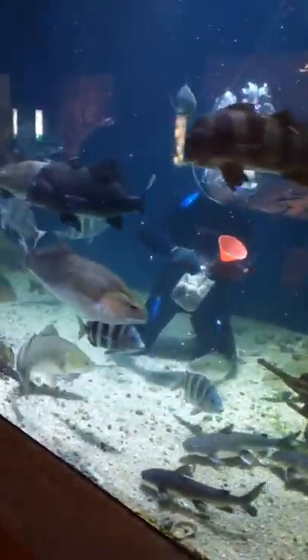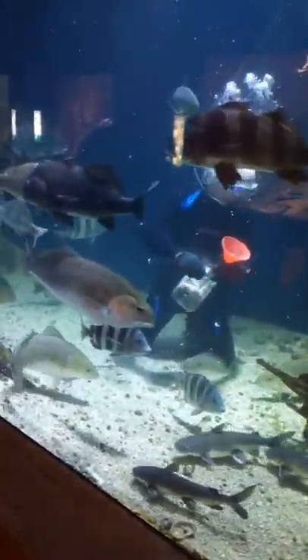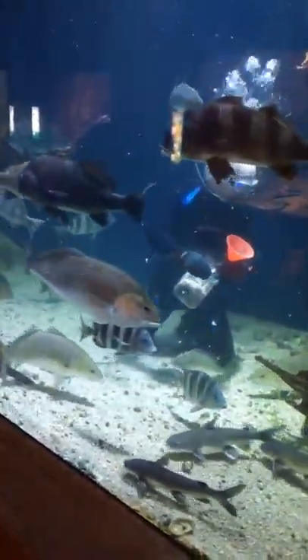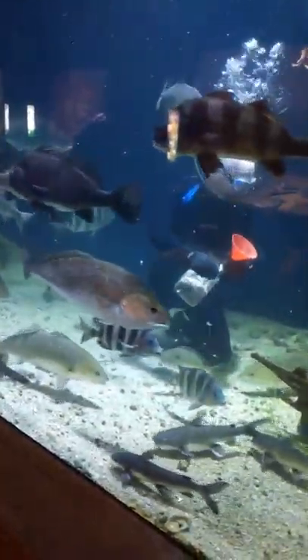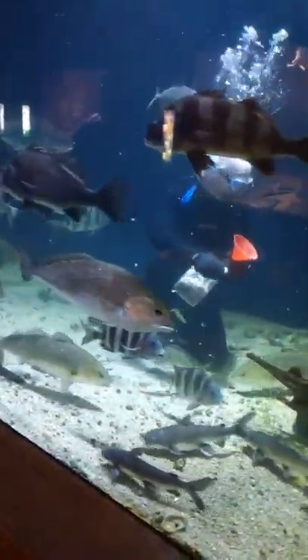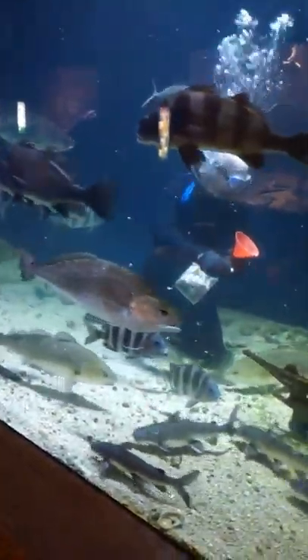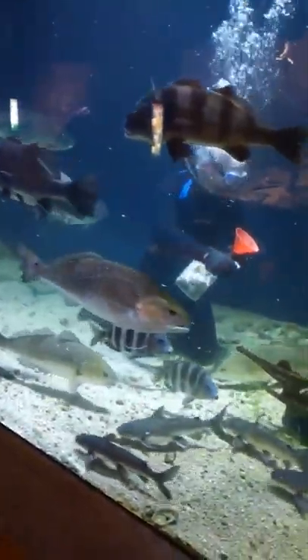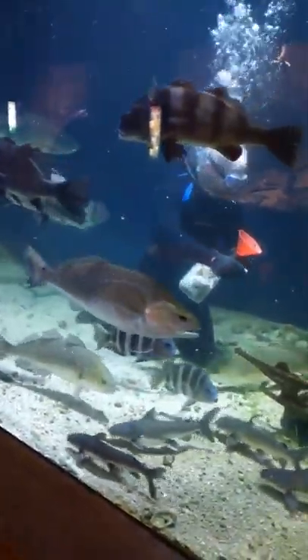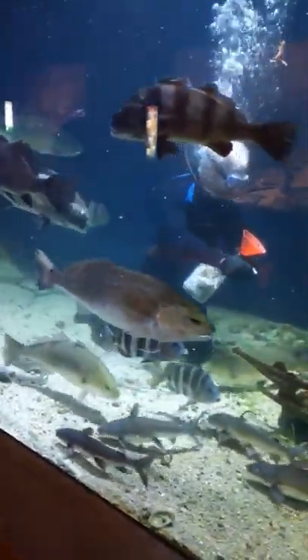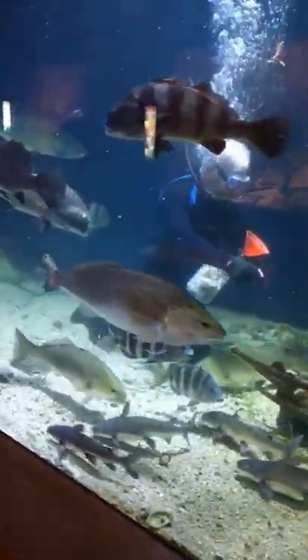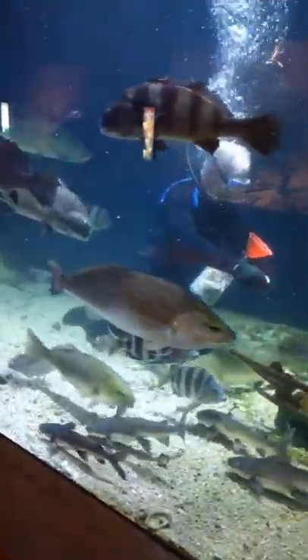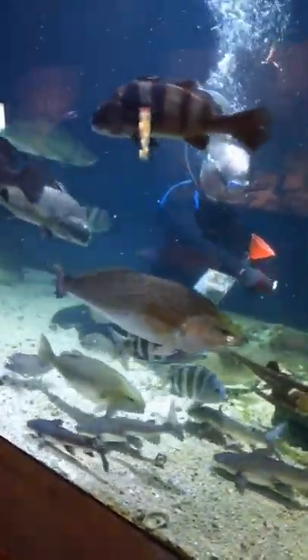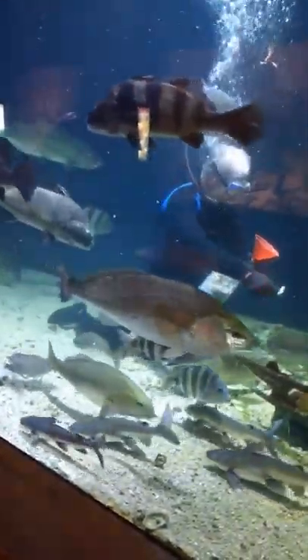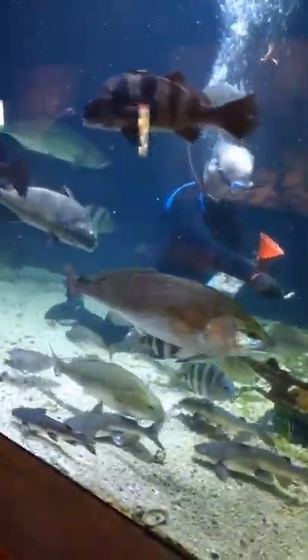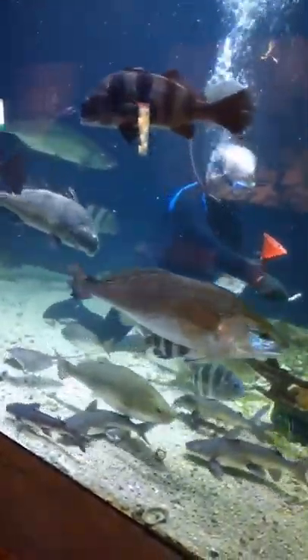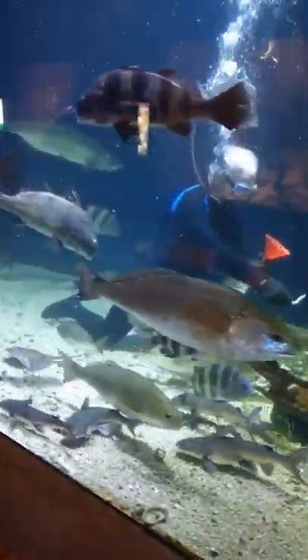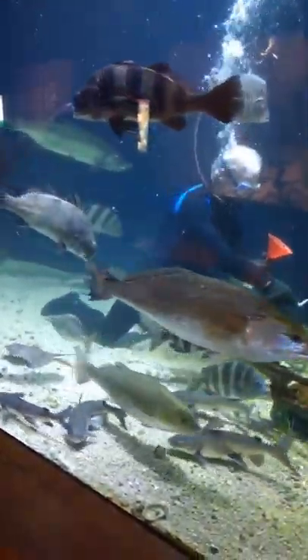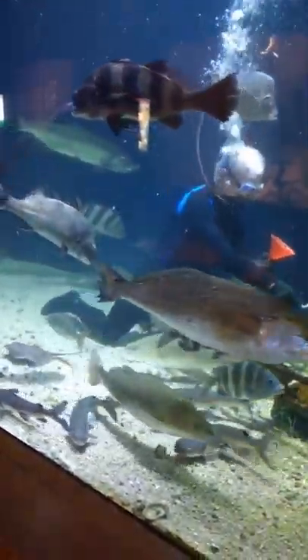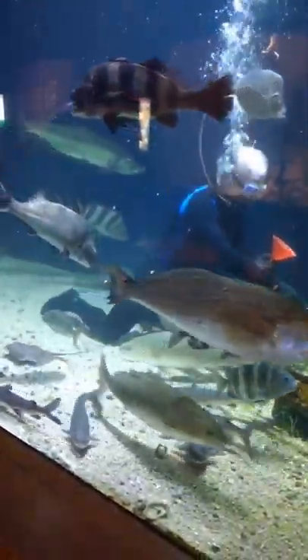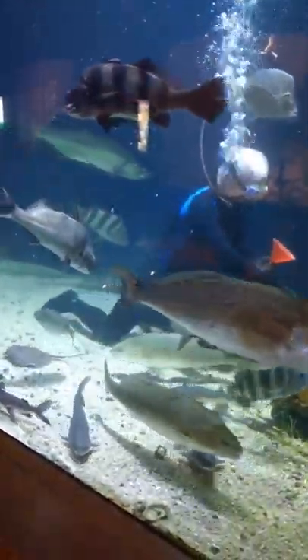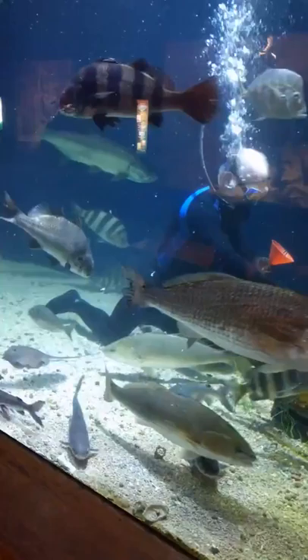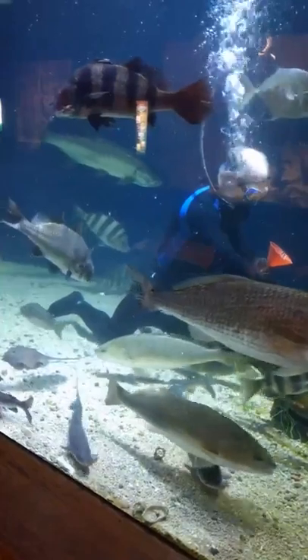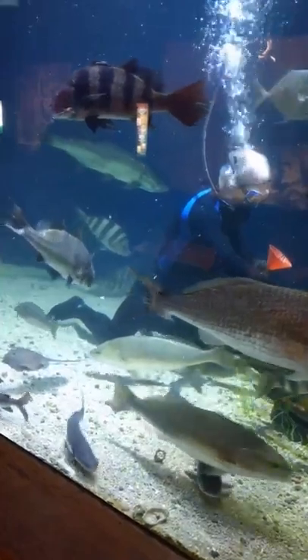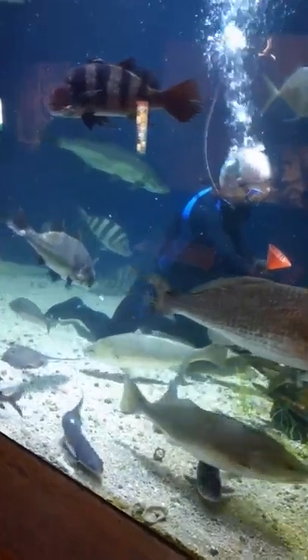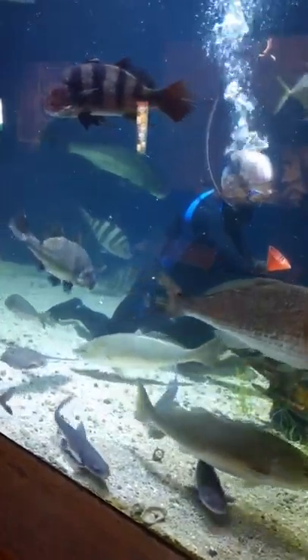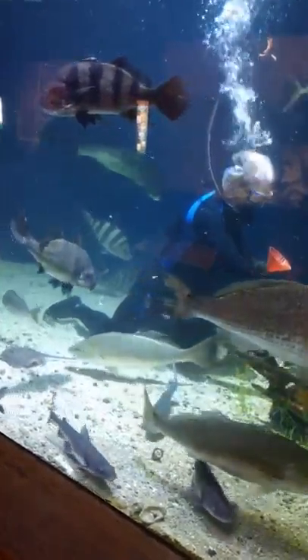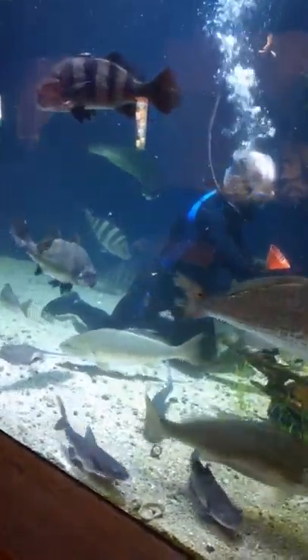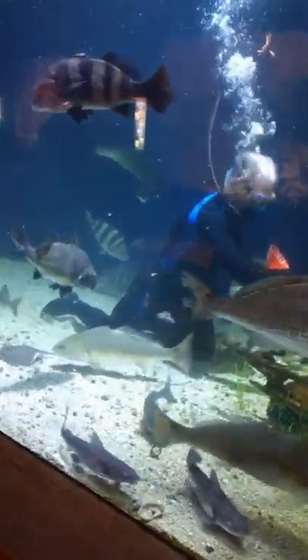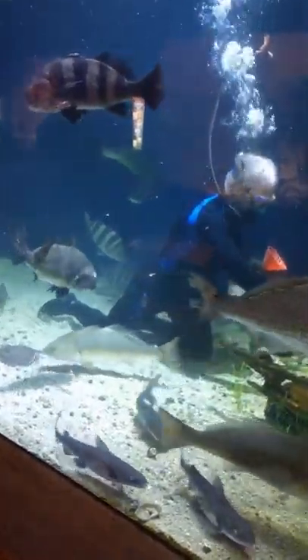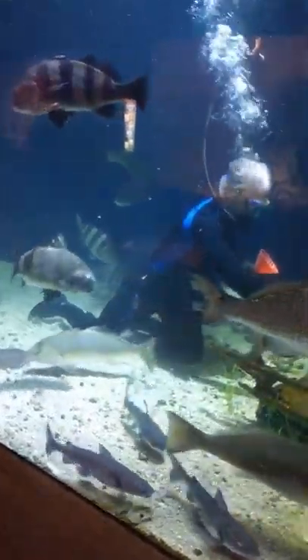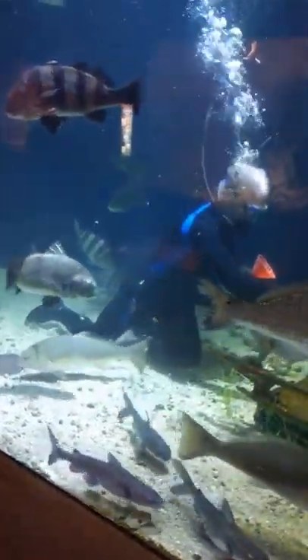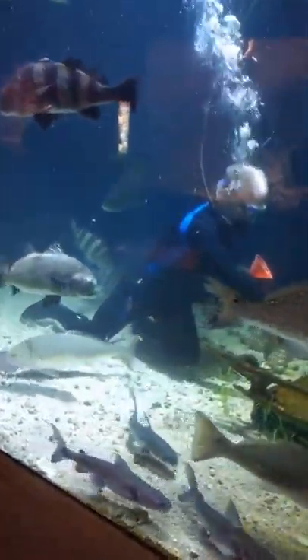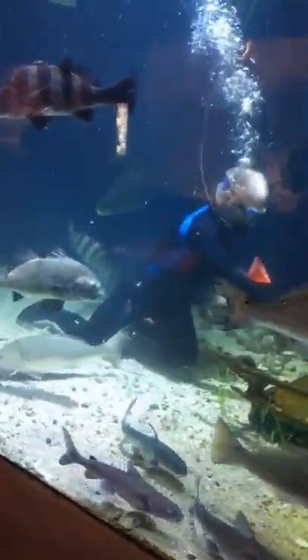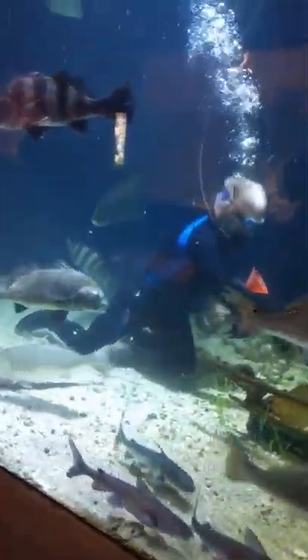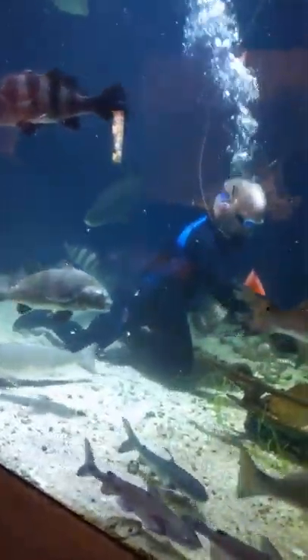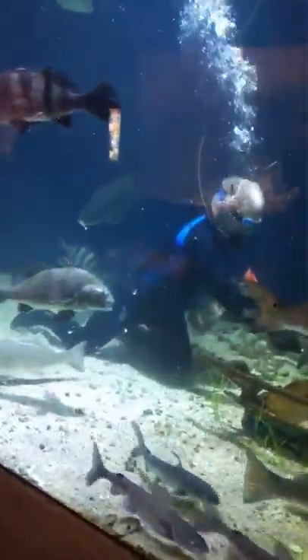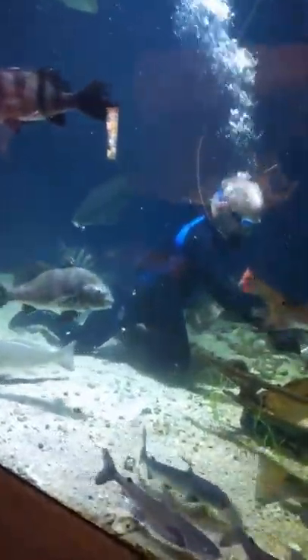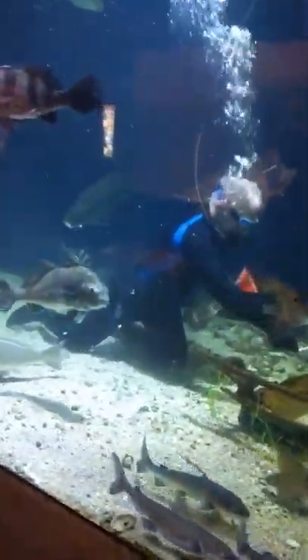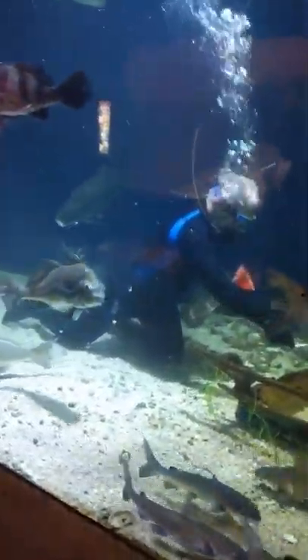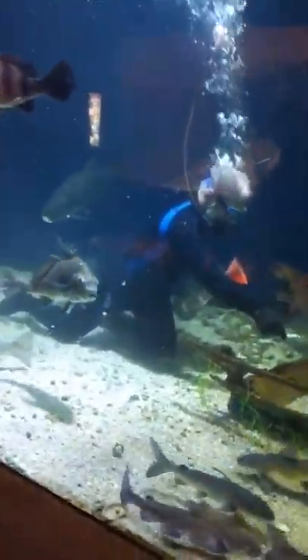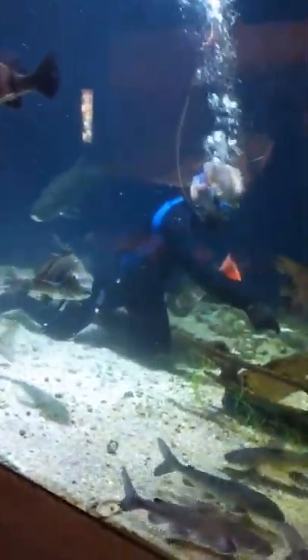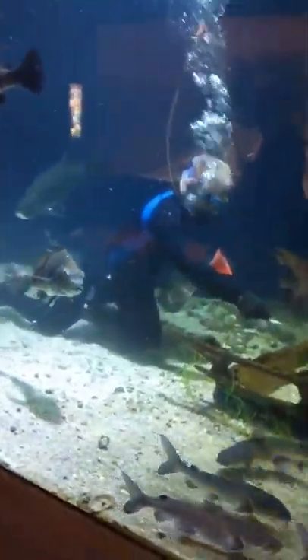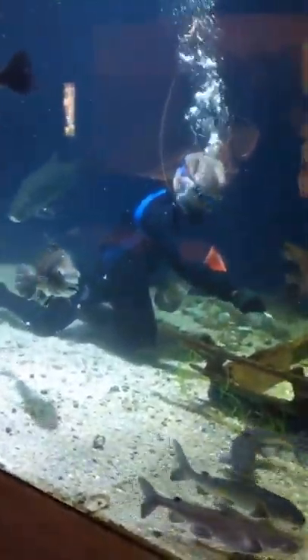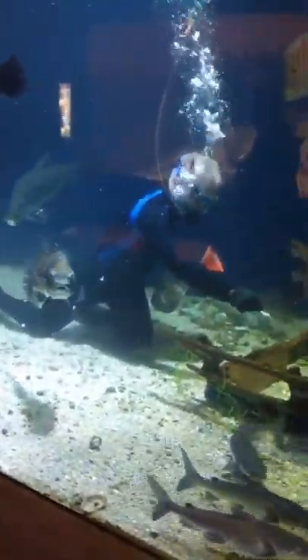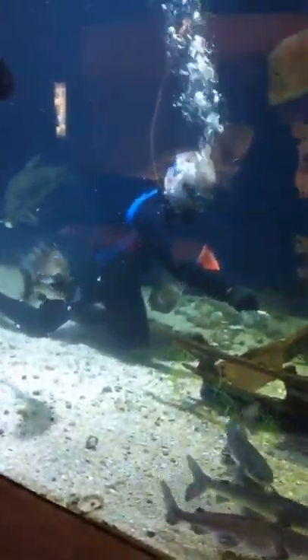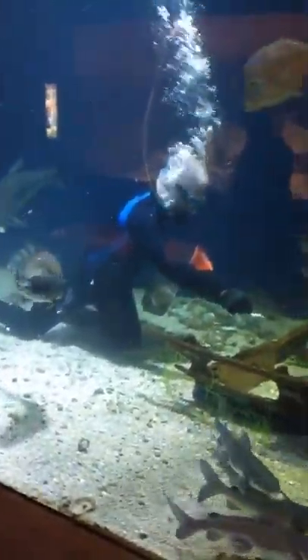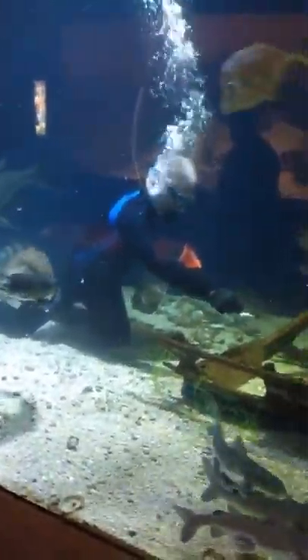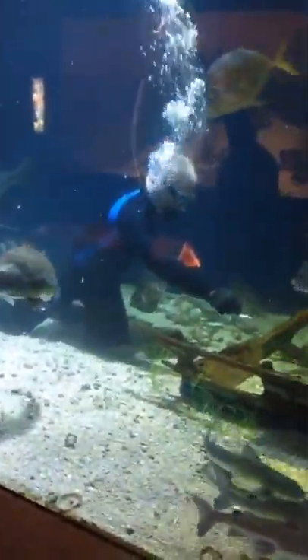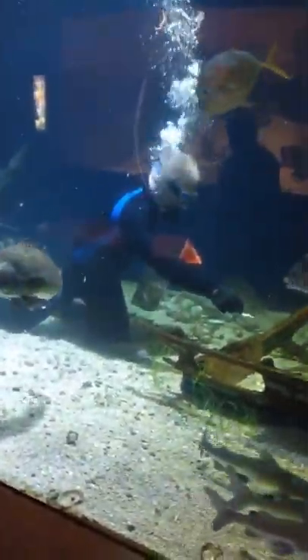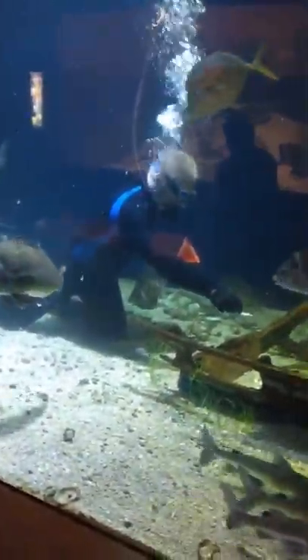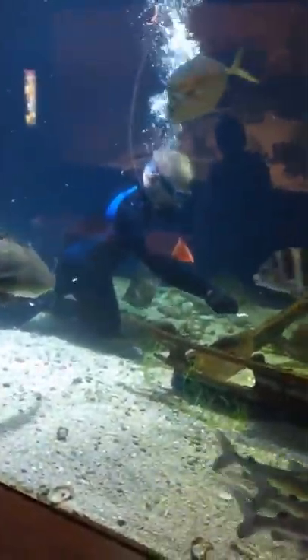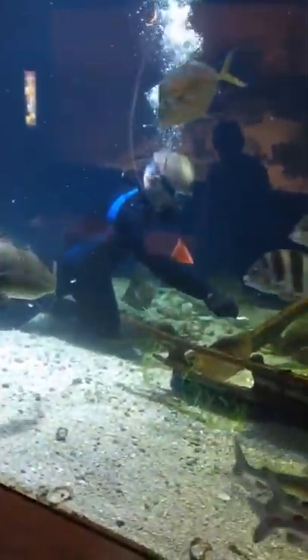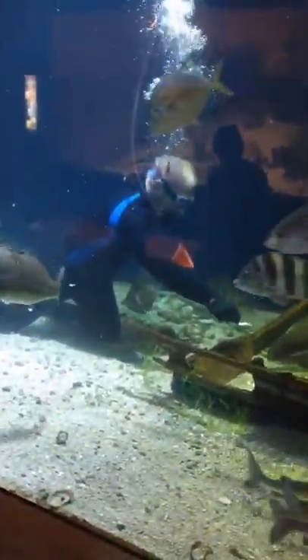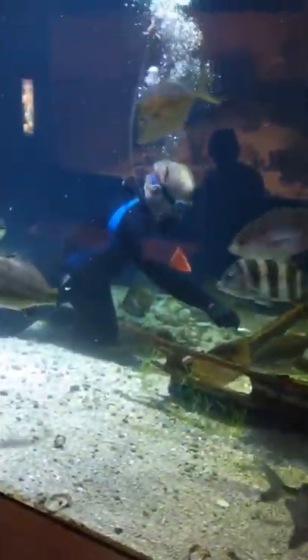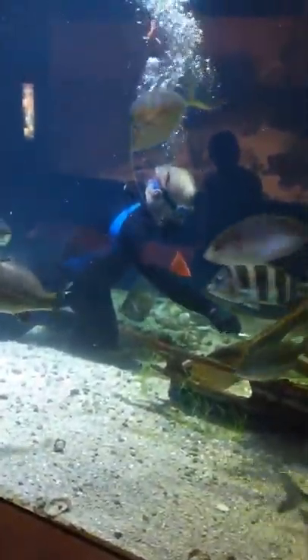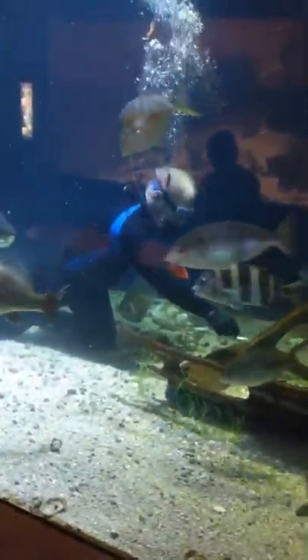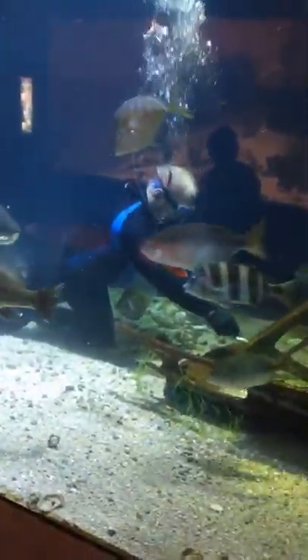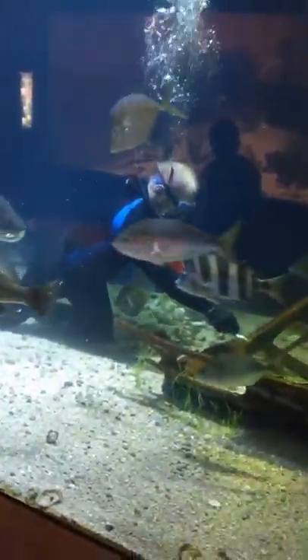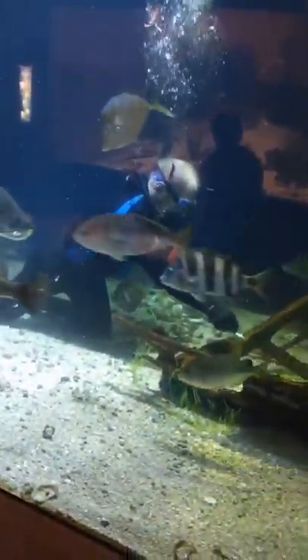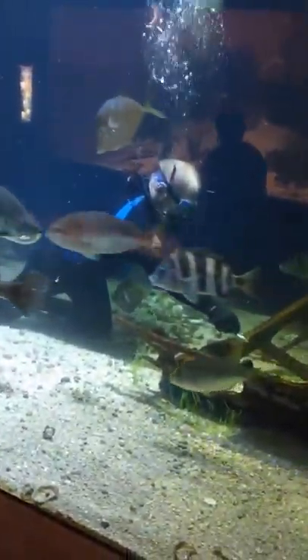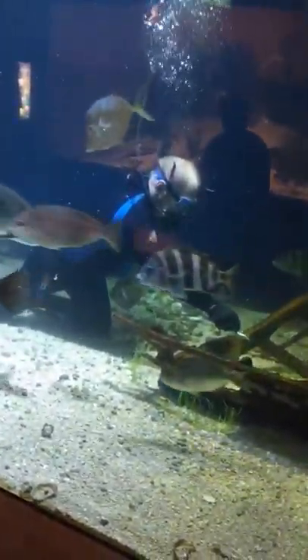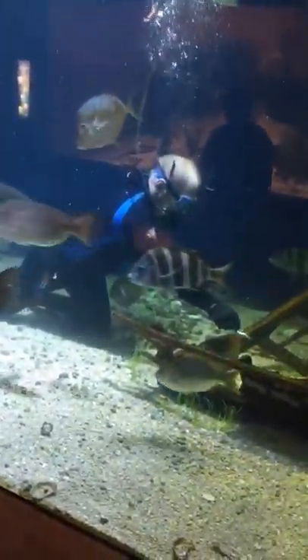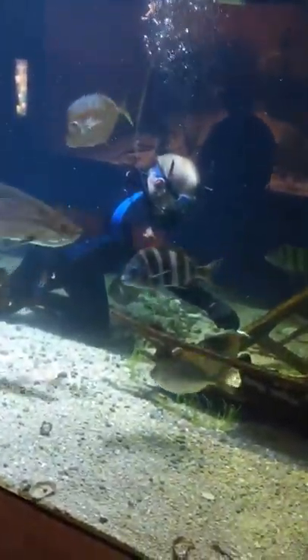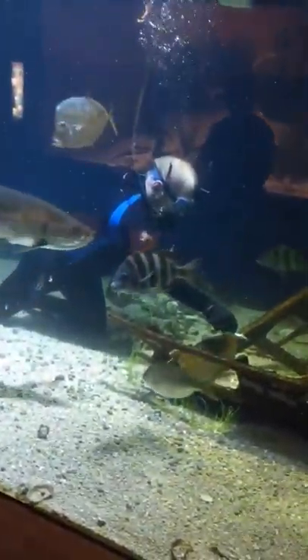We don't pull the stinger out because it just grows right back and we don't want to hurt the fish. So instead we're just careful about where we step.